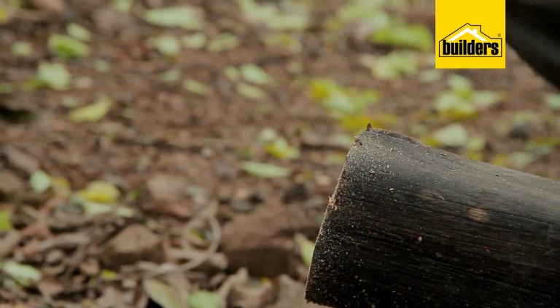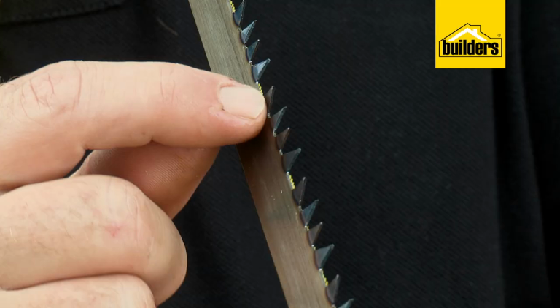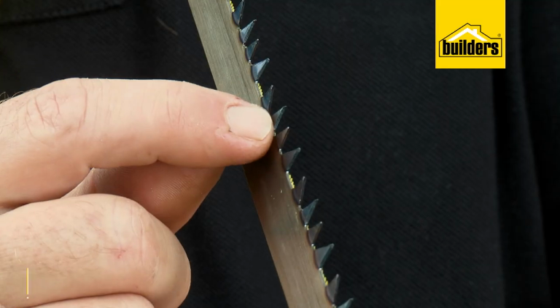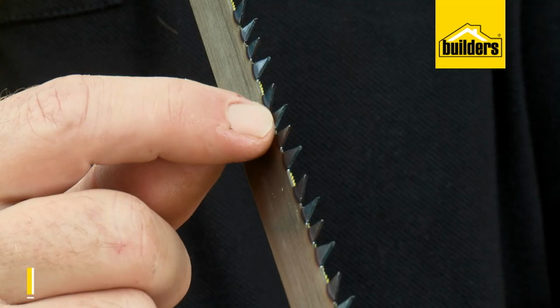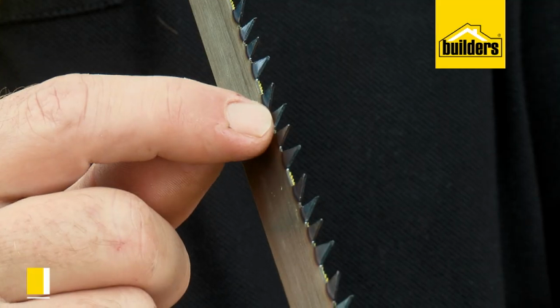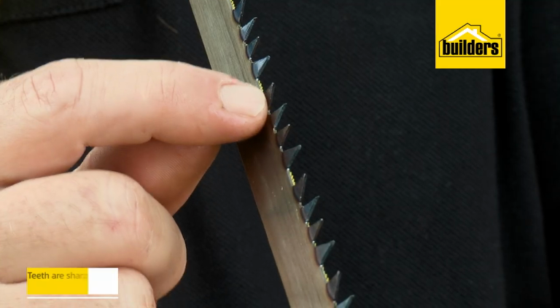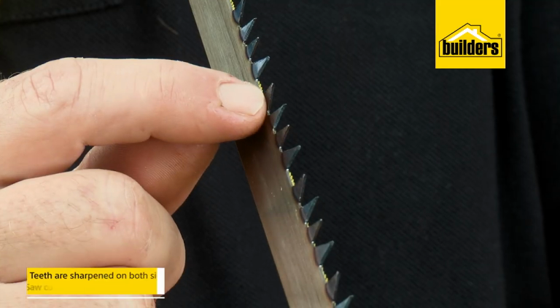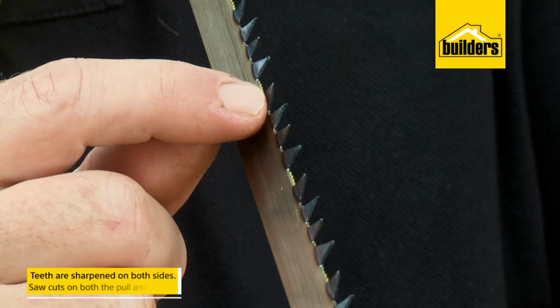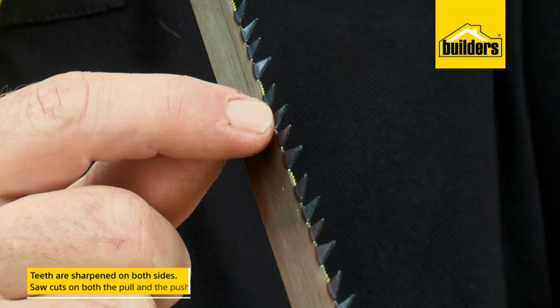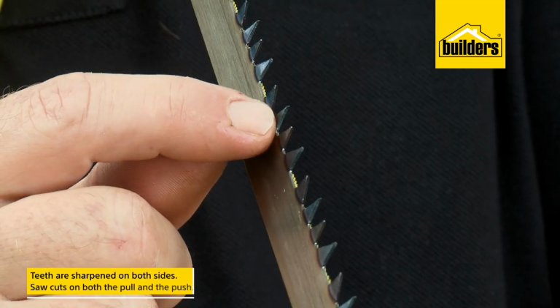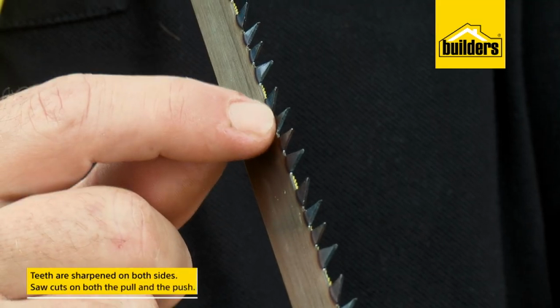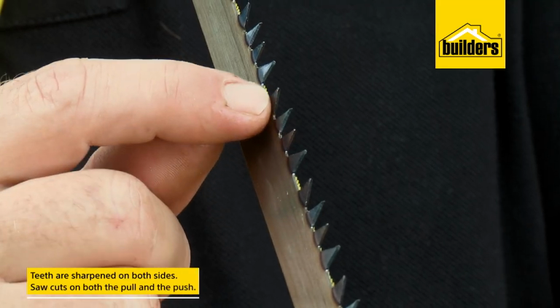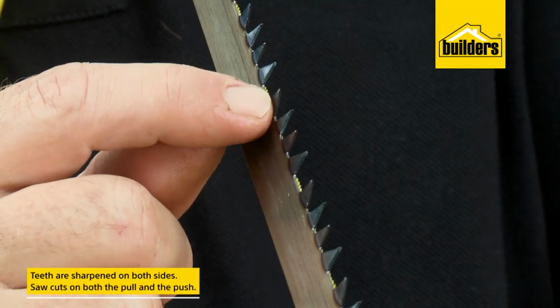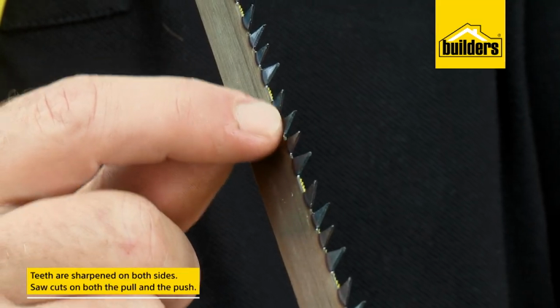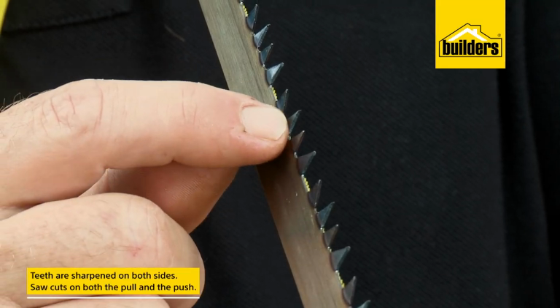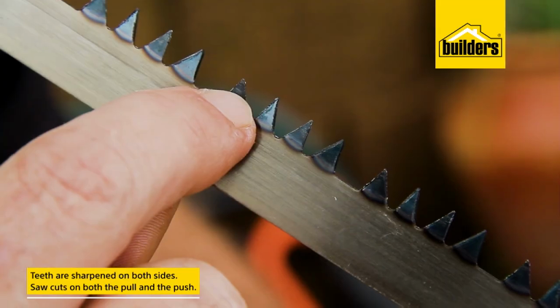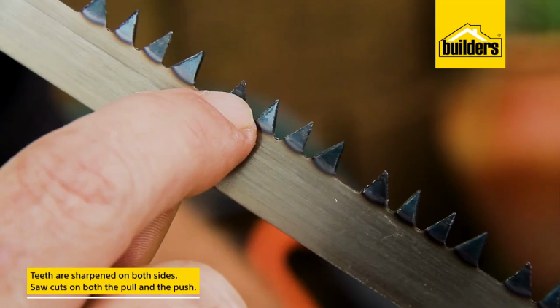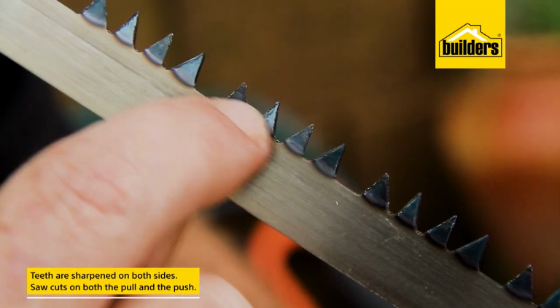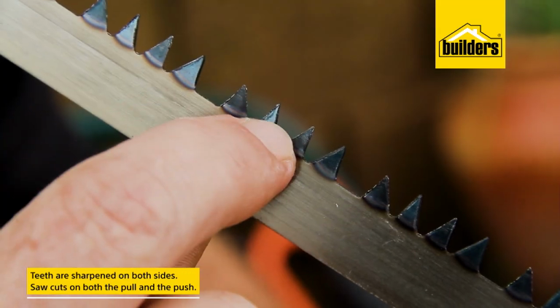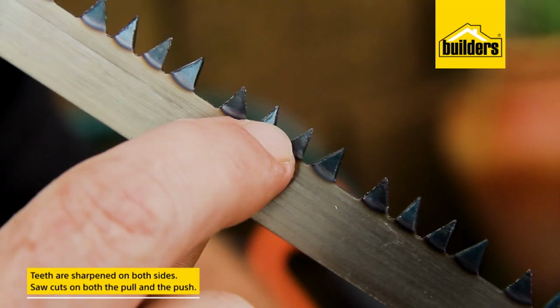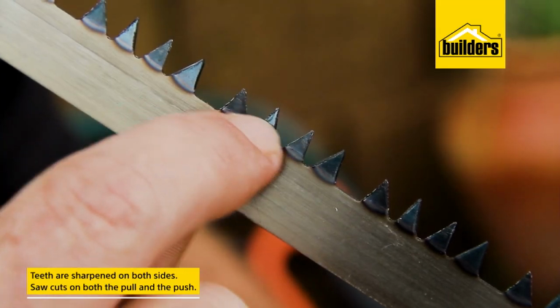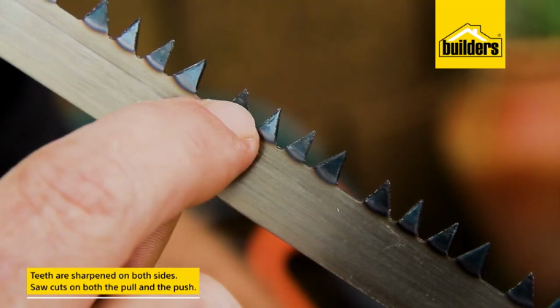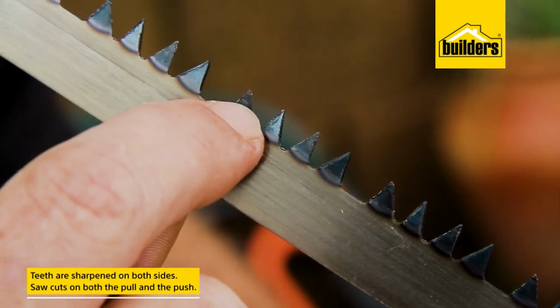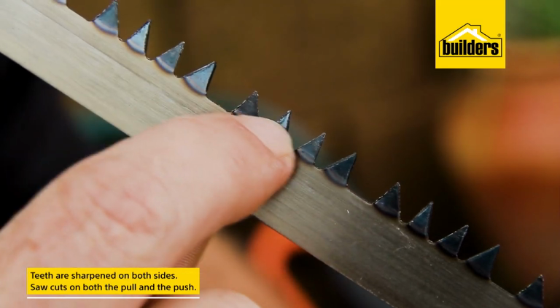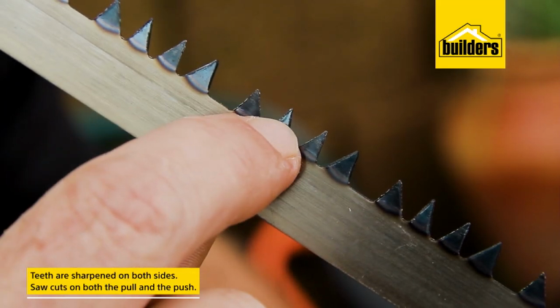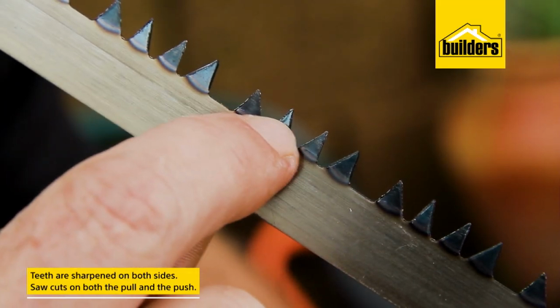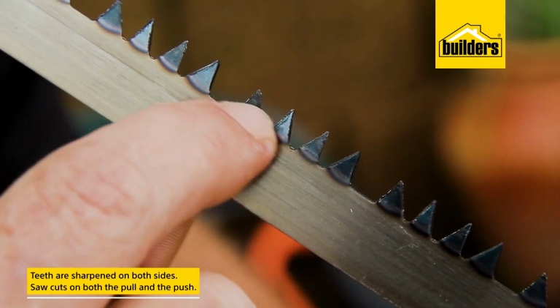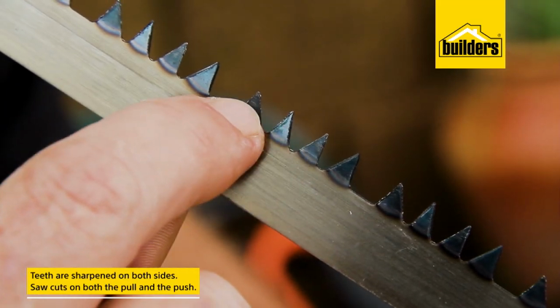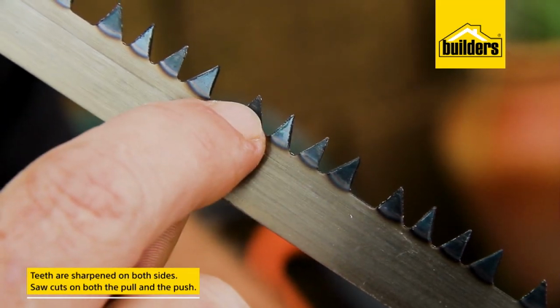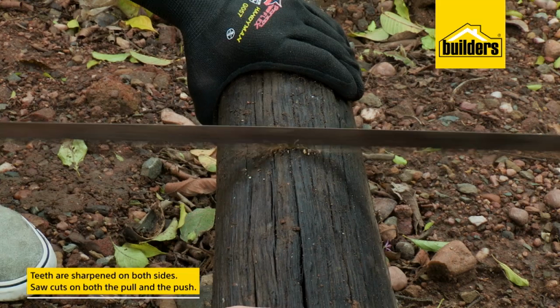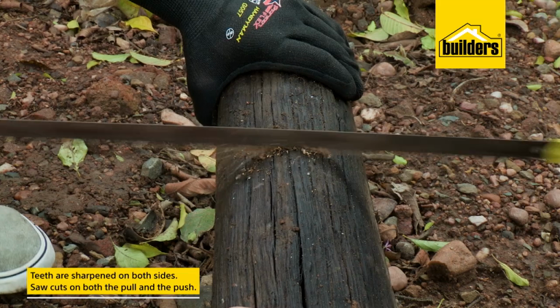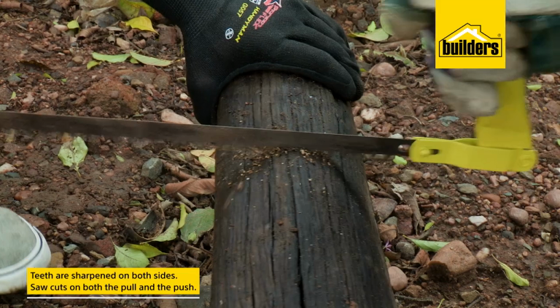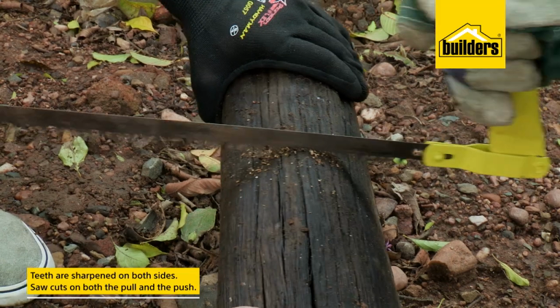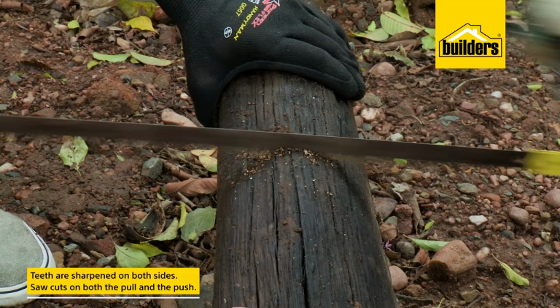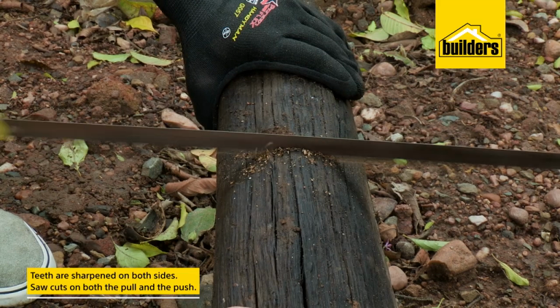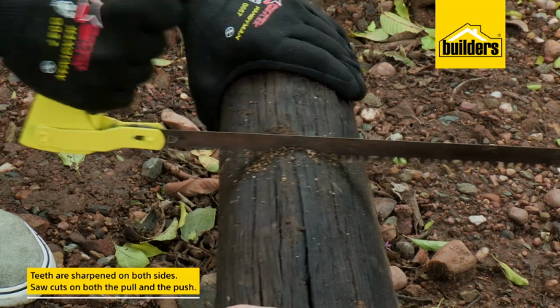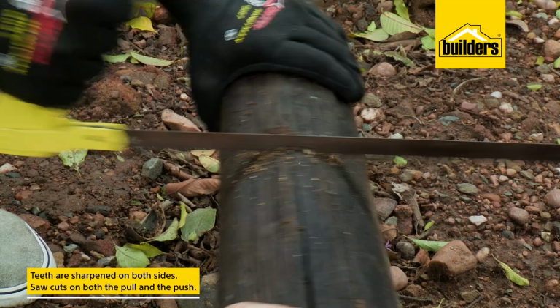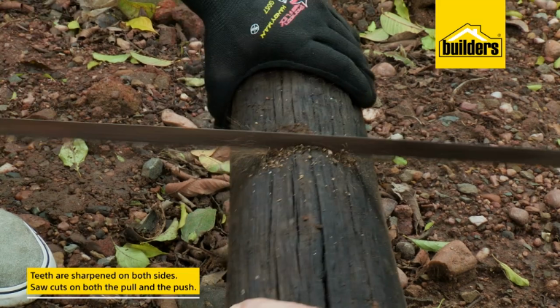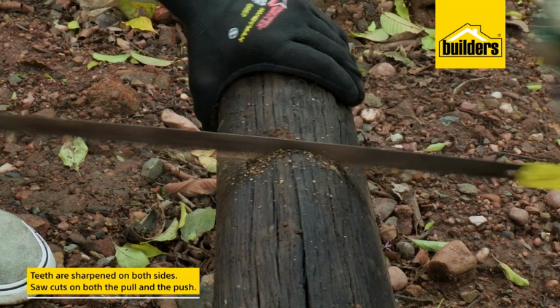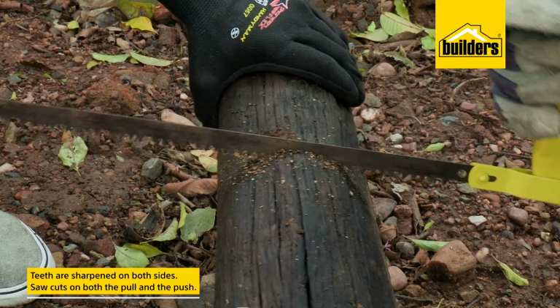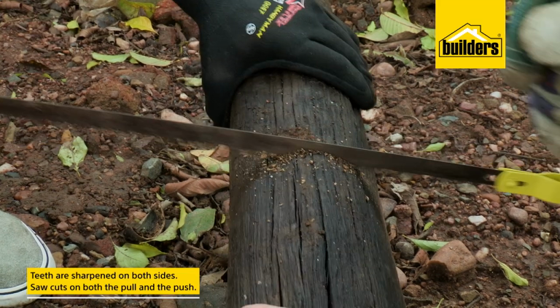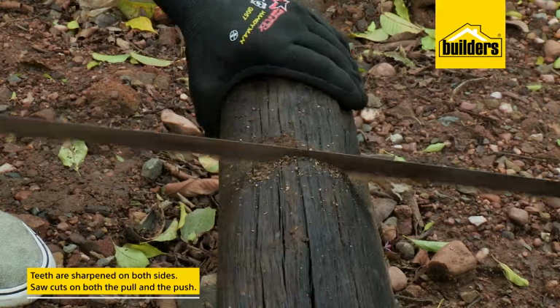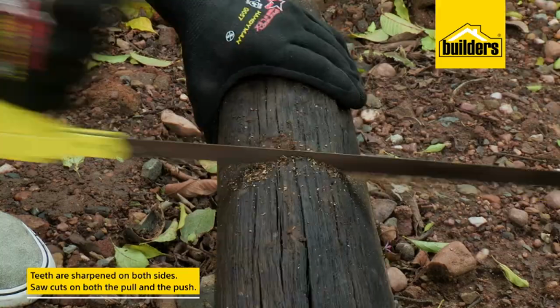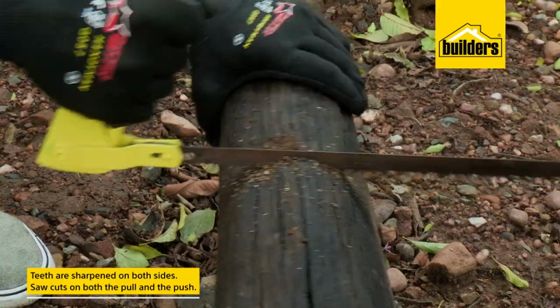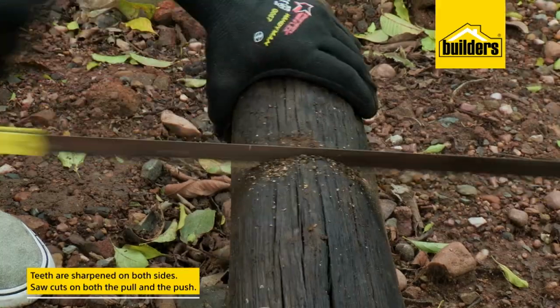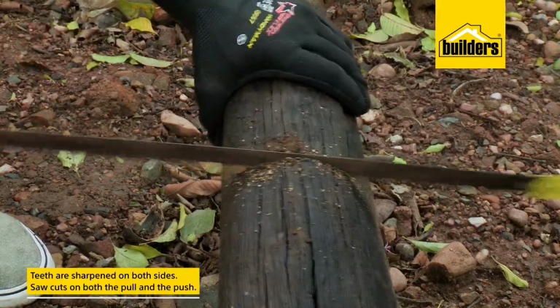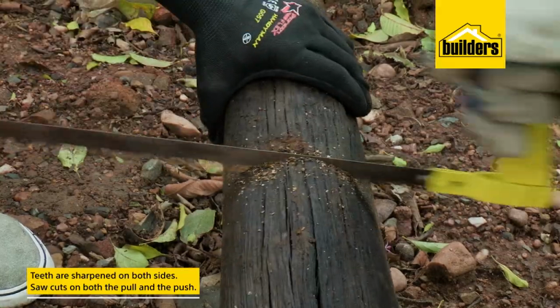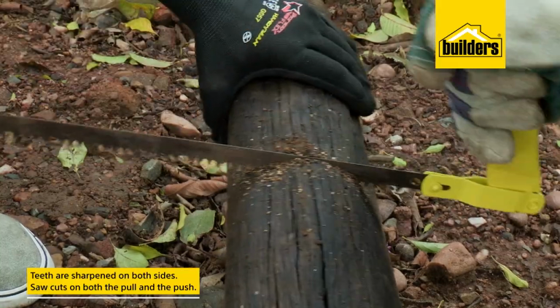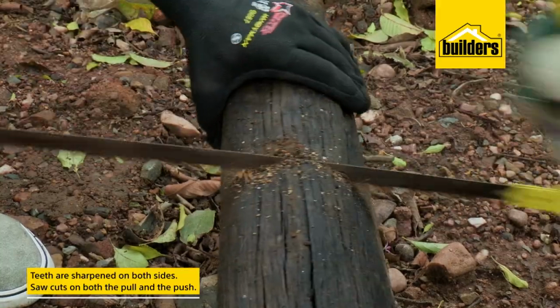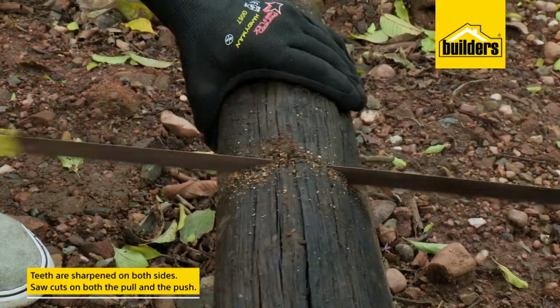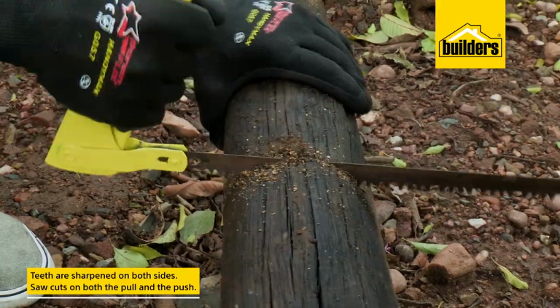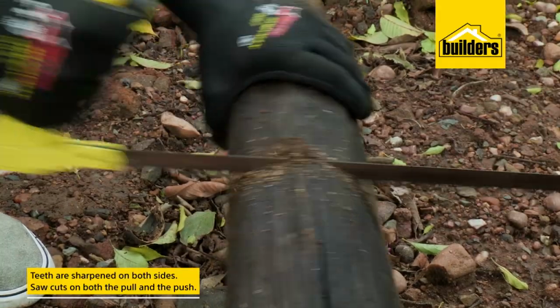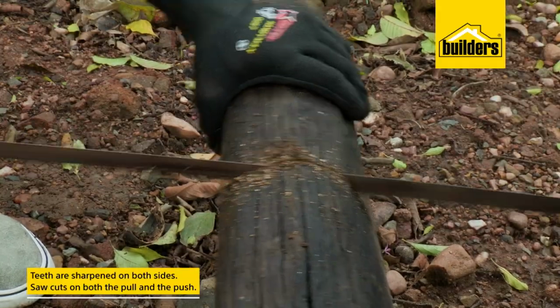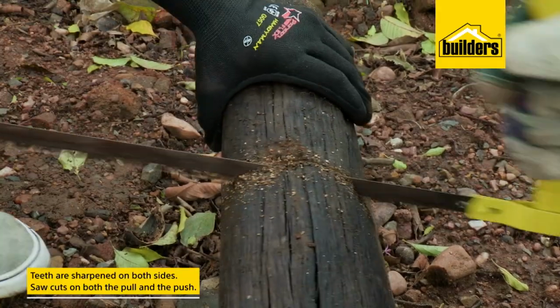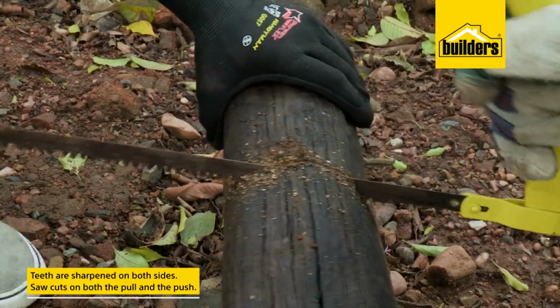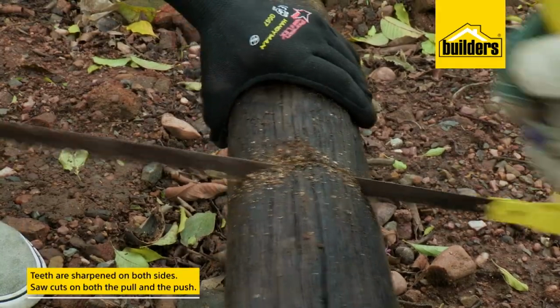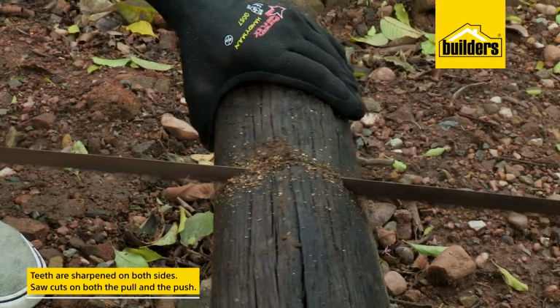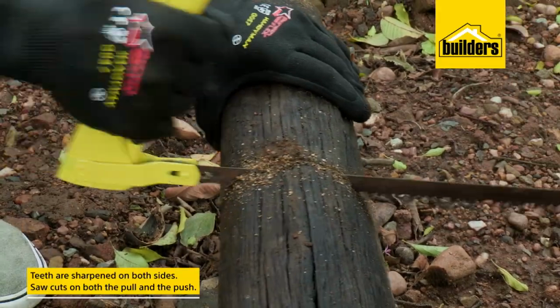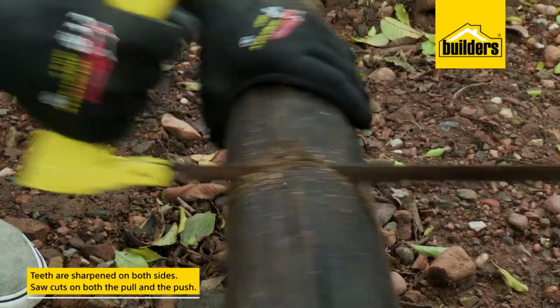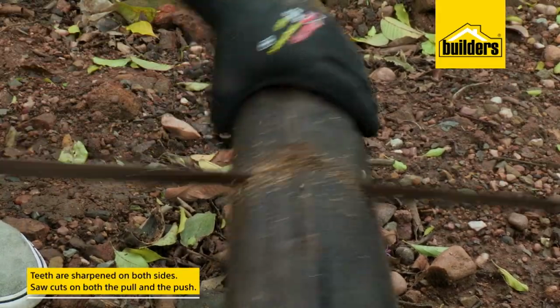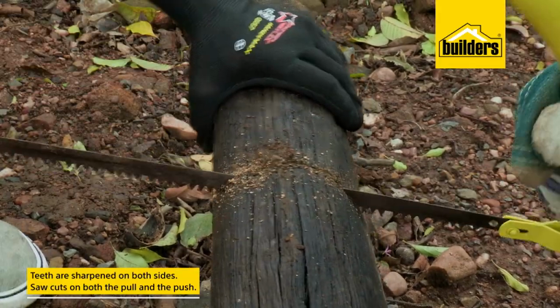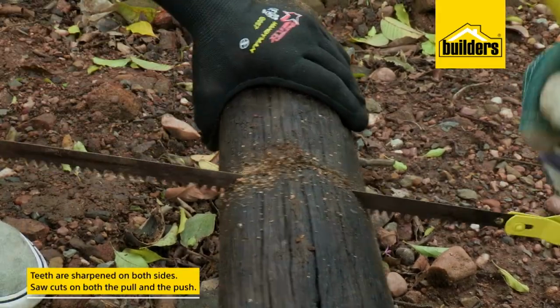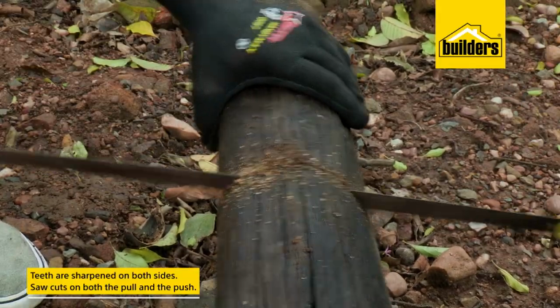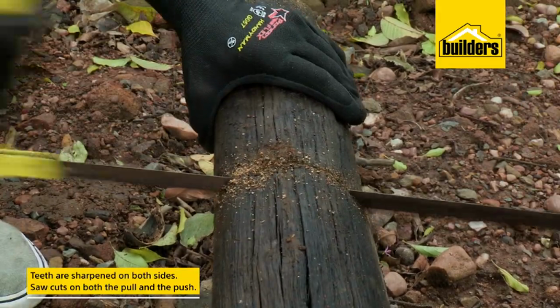The teeth on these blades are sharpened on both sides, so the saw is cutting on both the pull and the push motion.